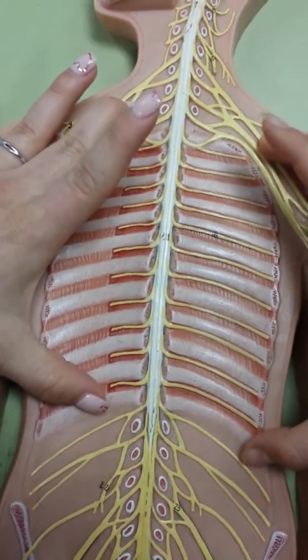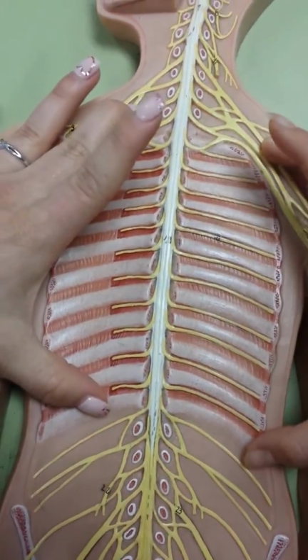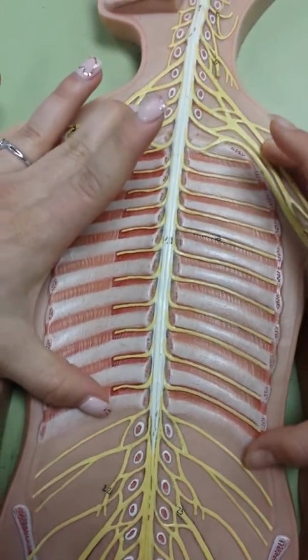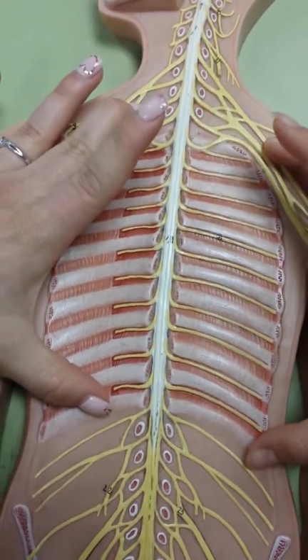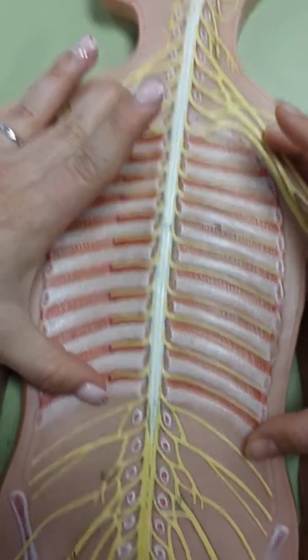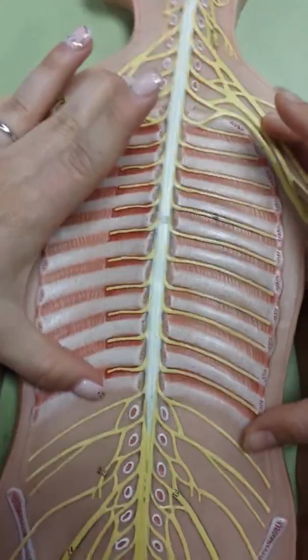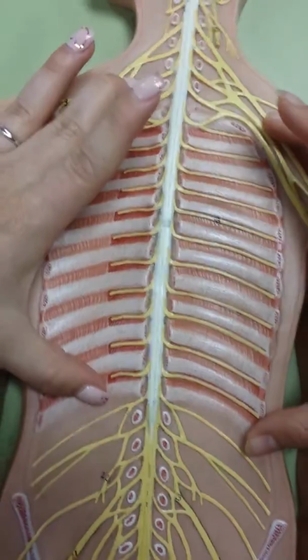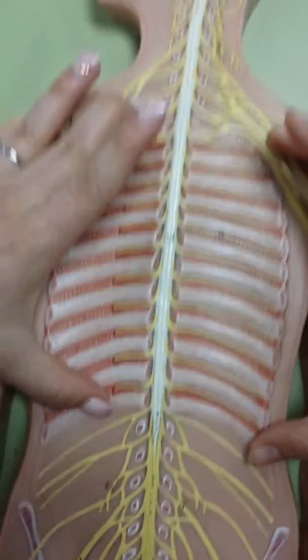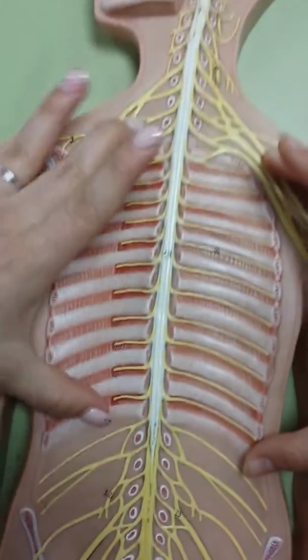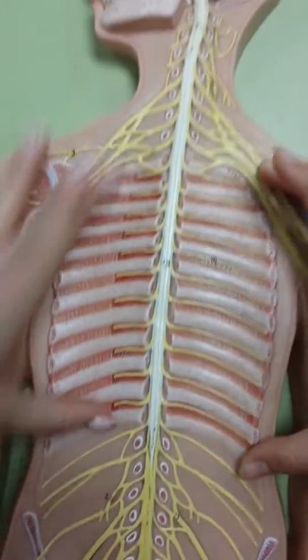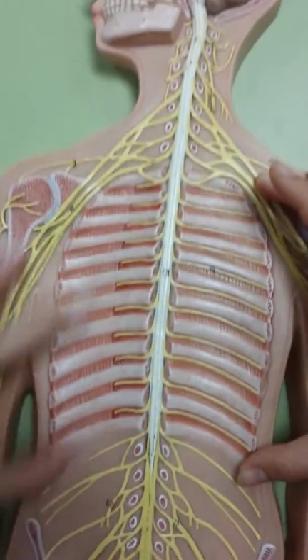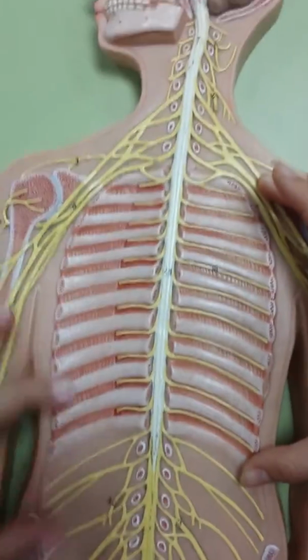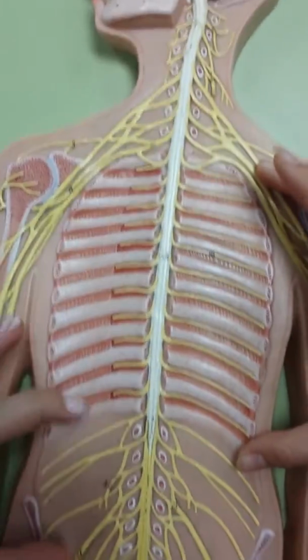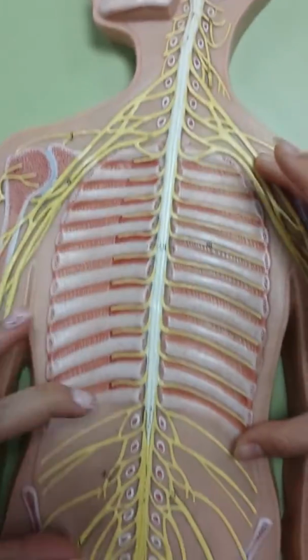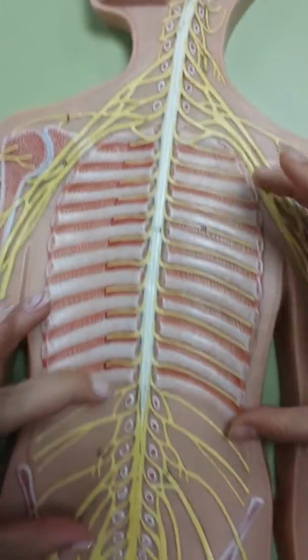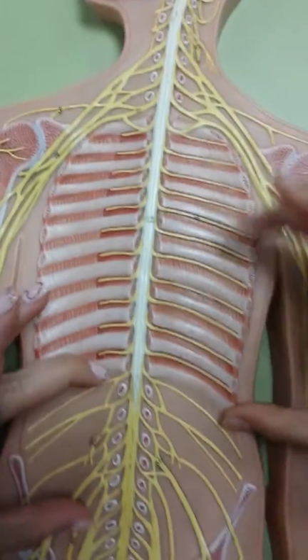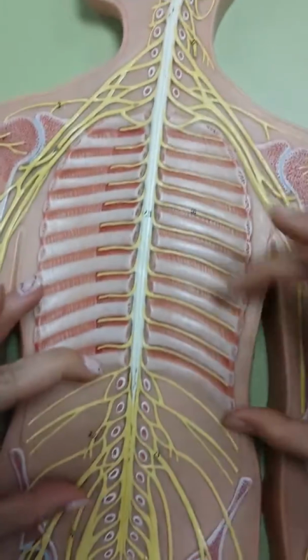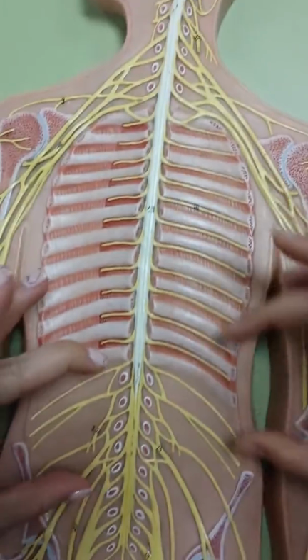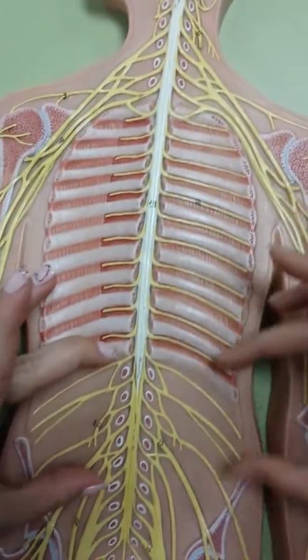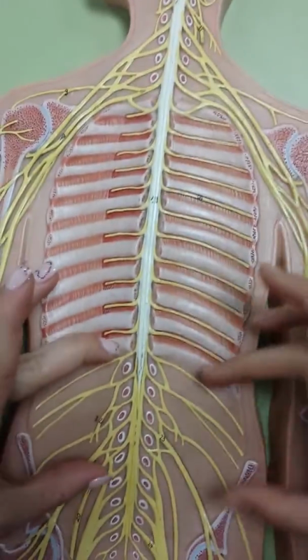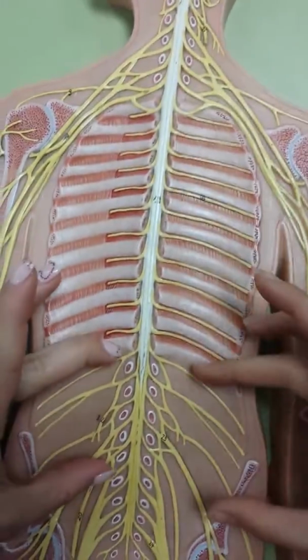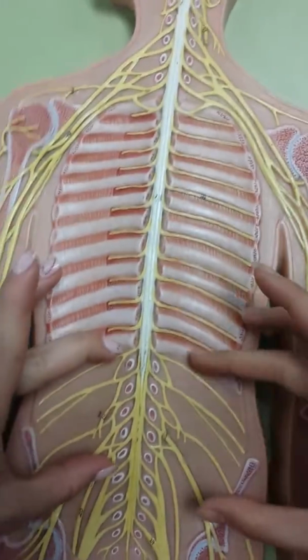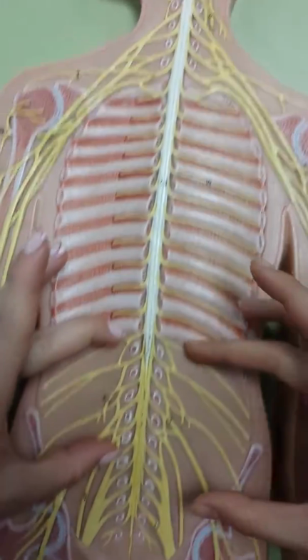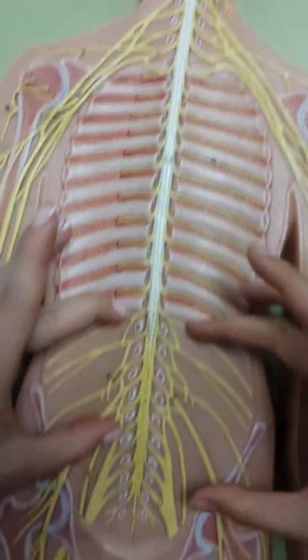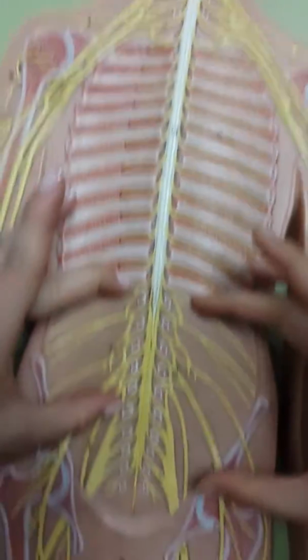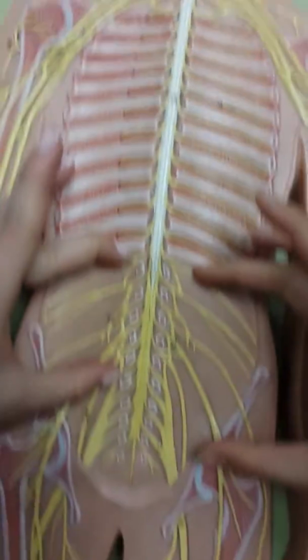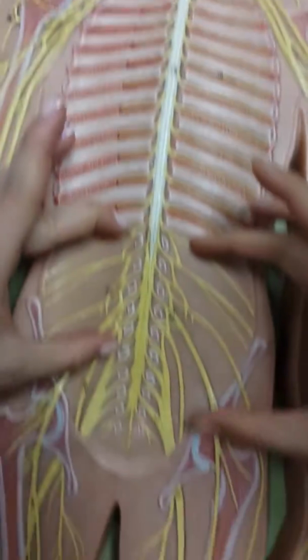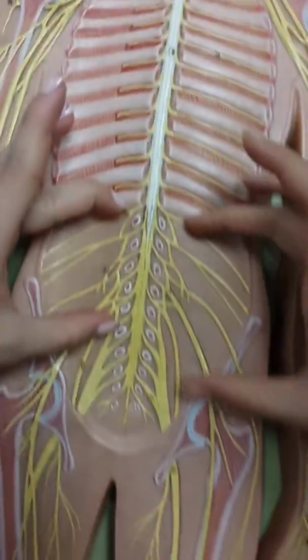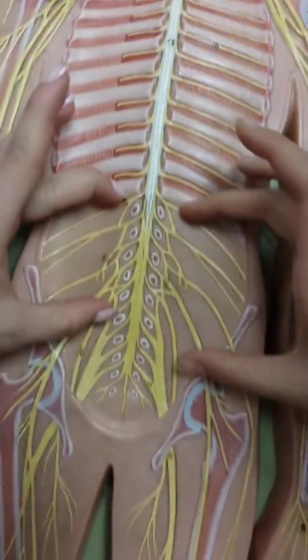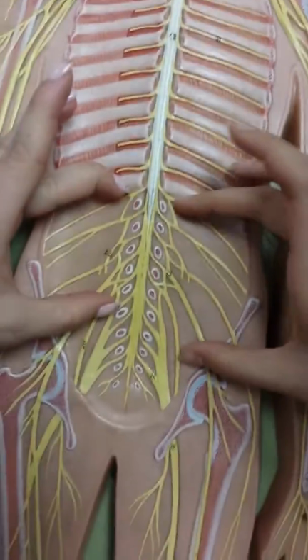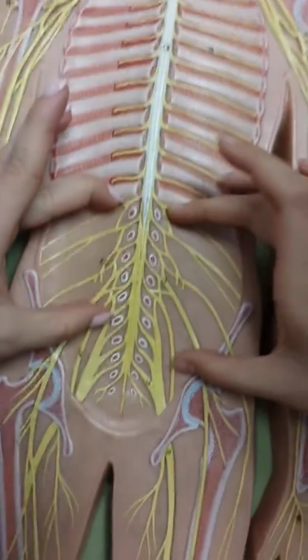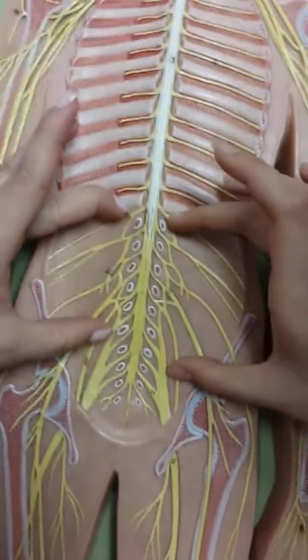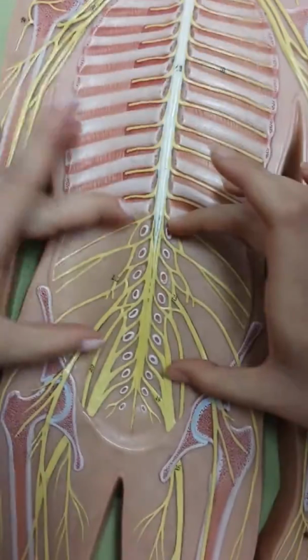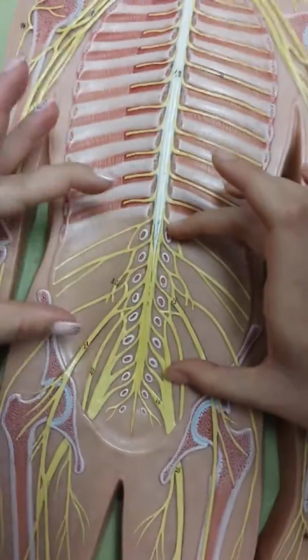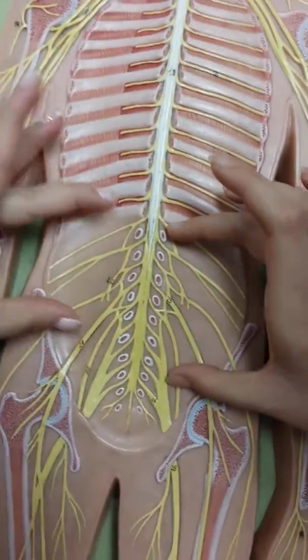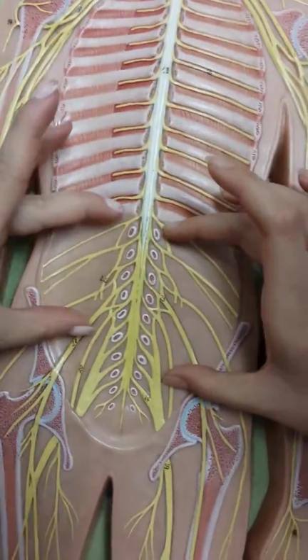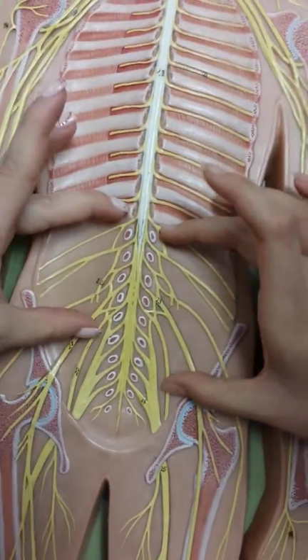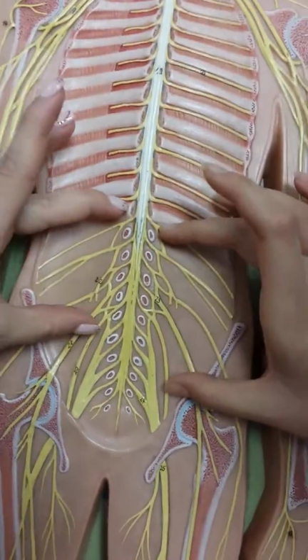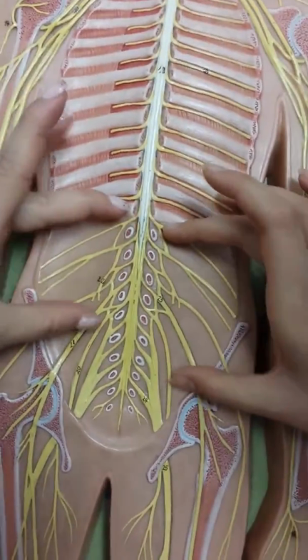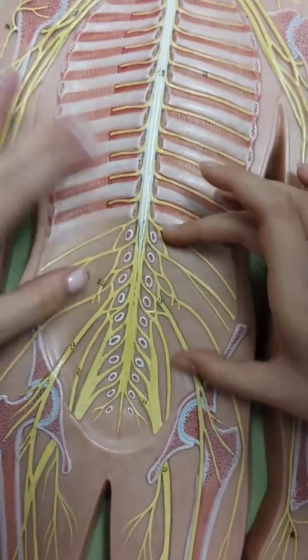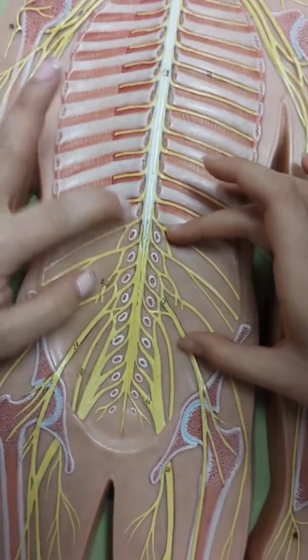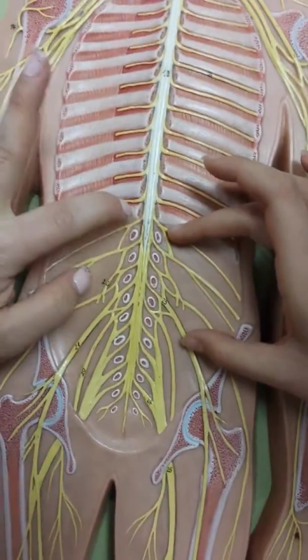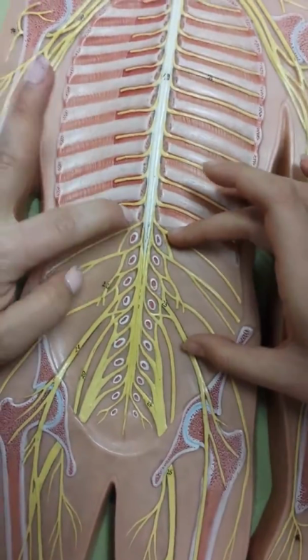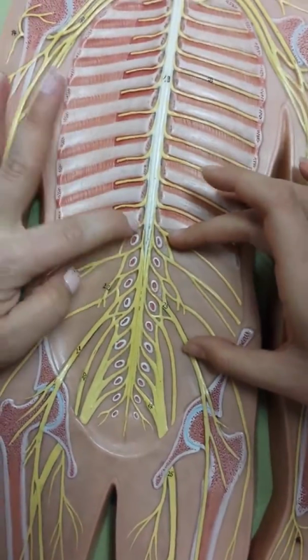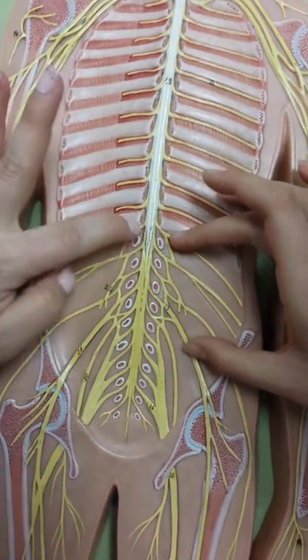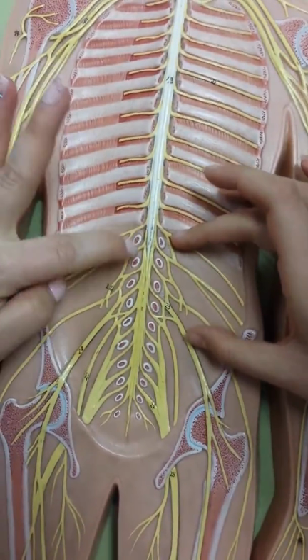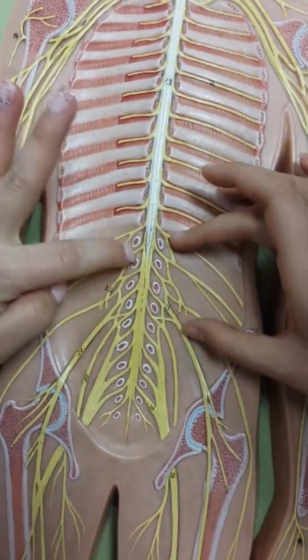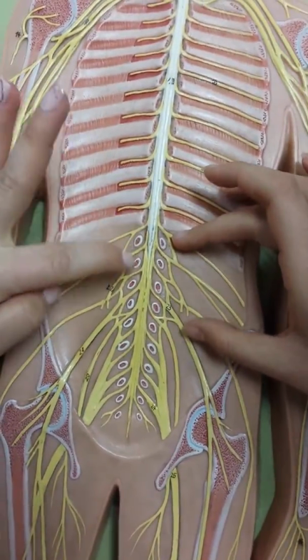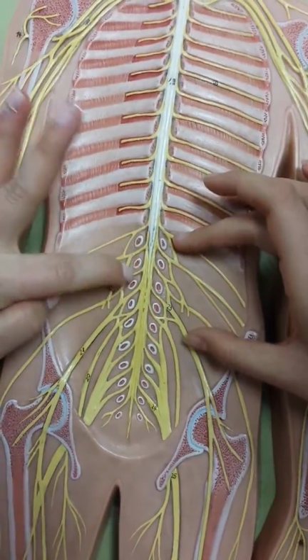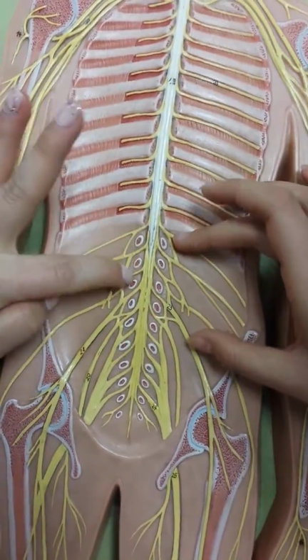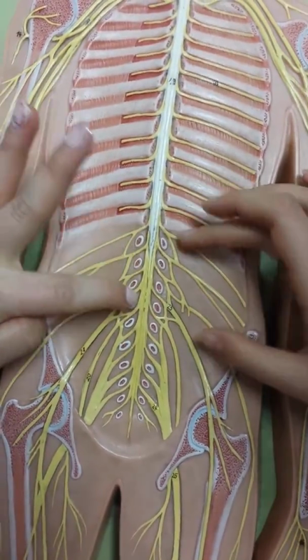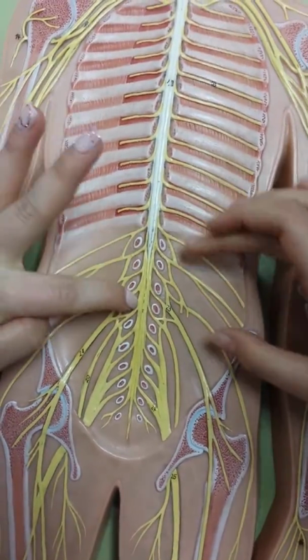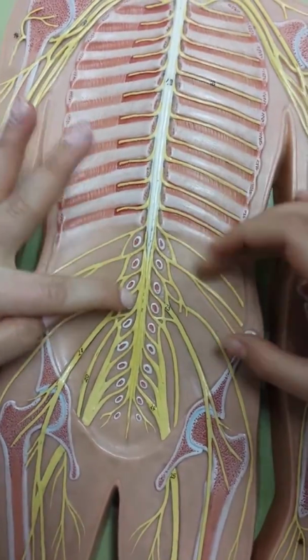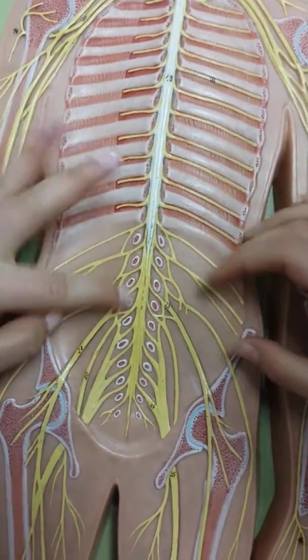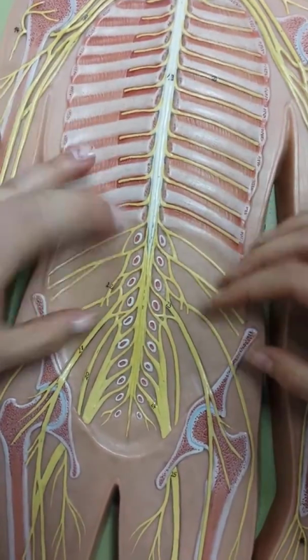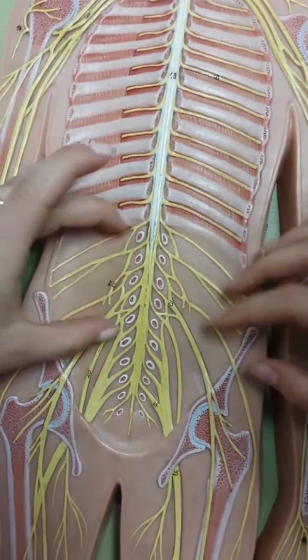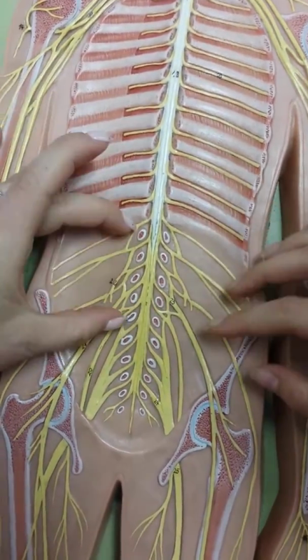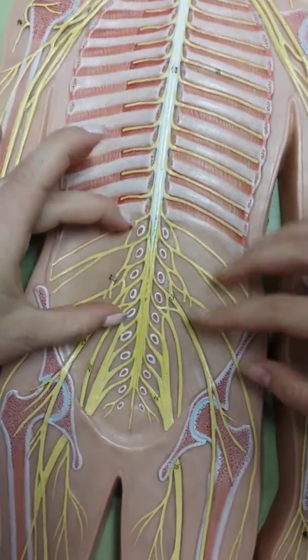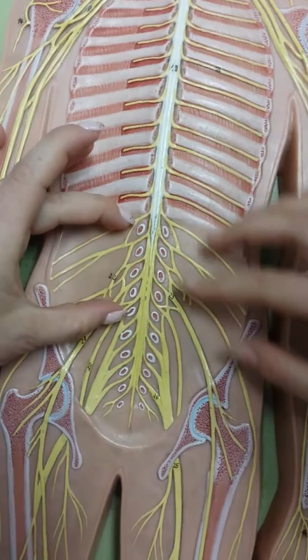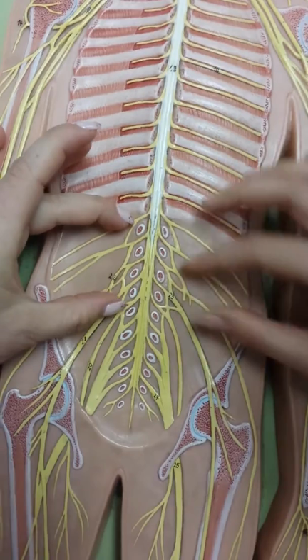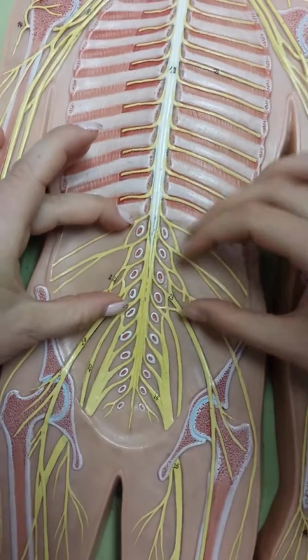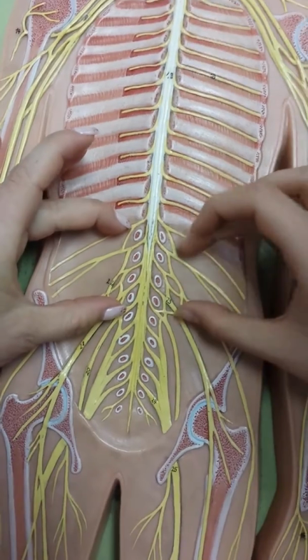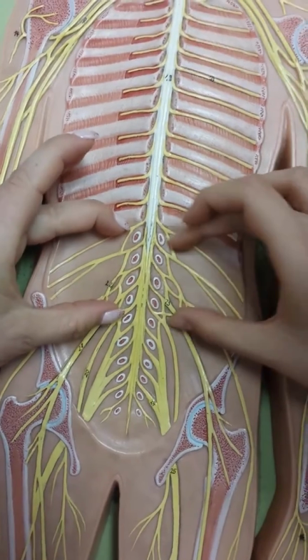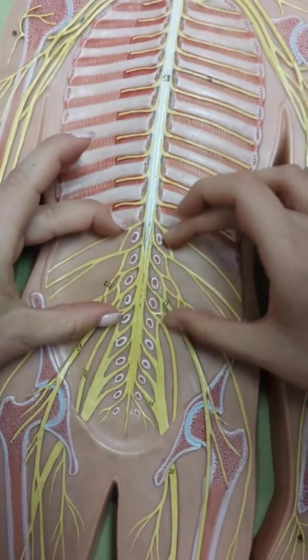Then the lumbar nerves are from L1 to L5. So it's like 1, 2, 3, 4, 5 right there.